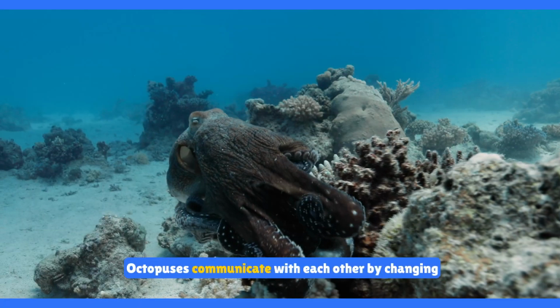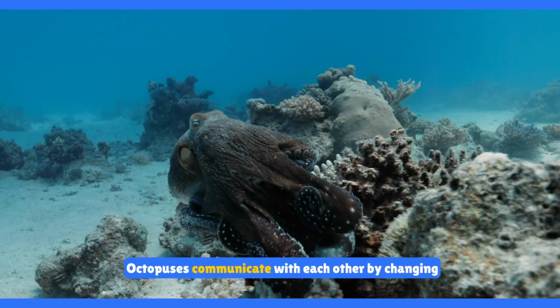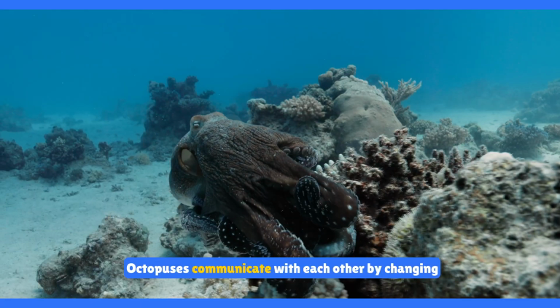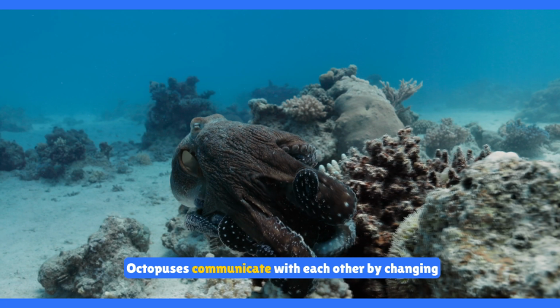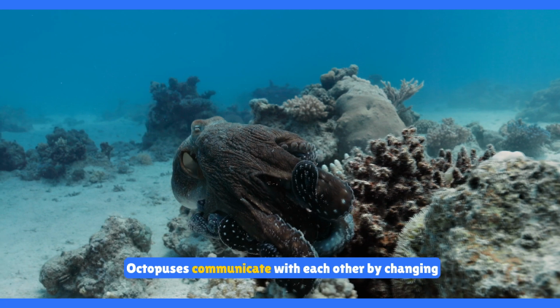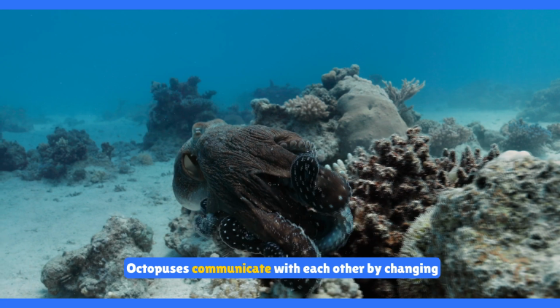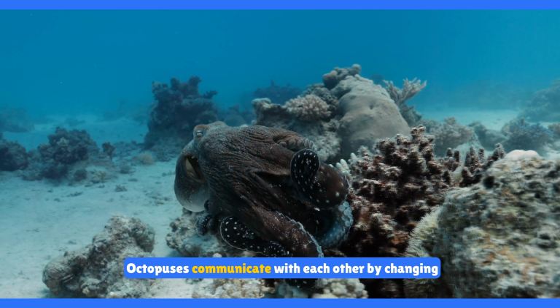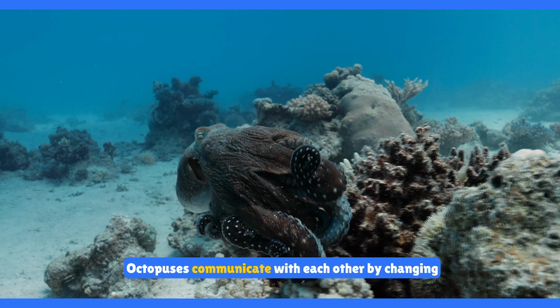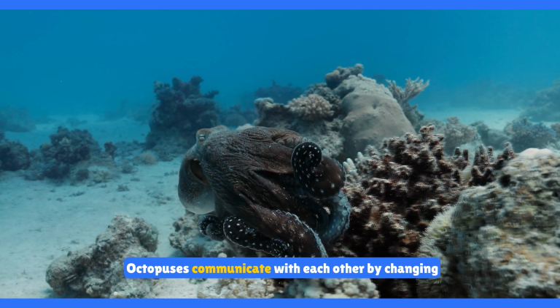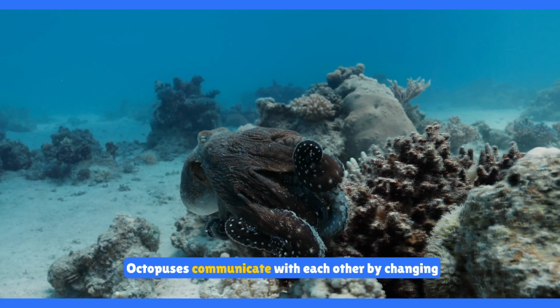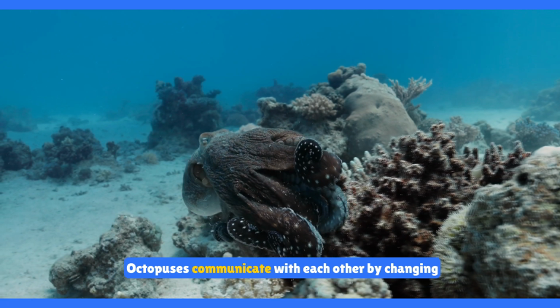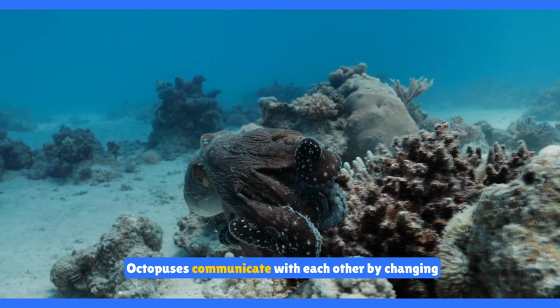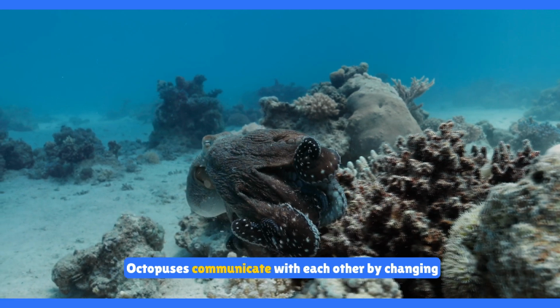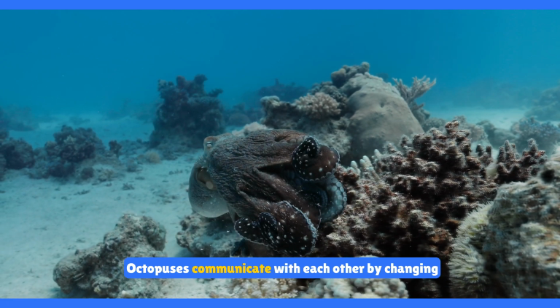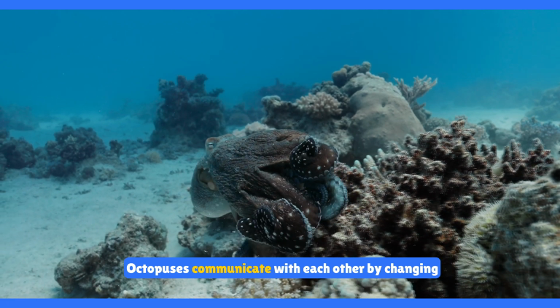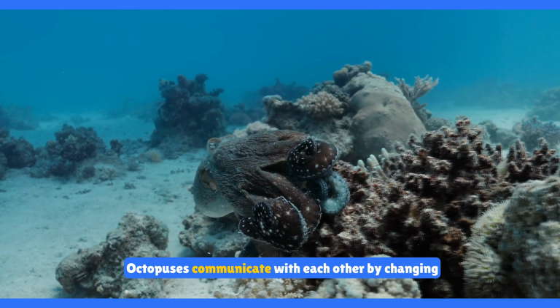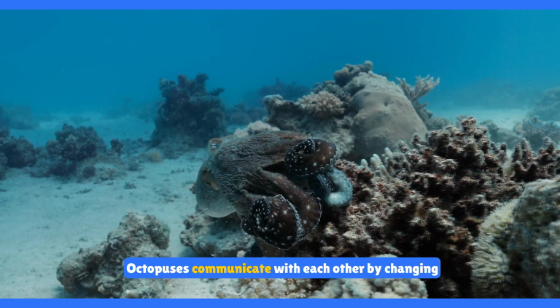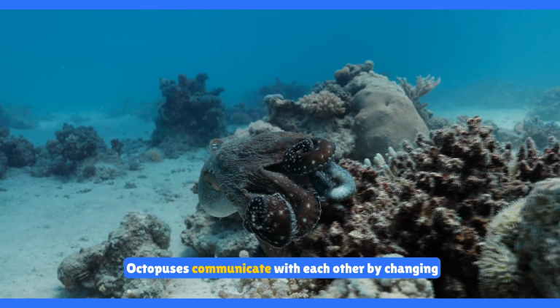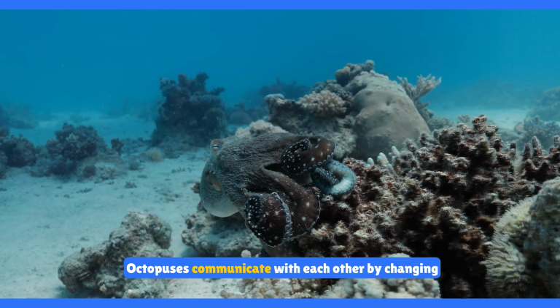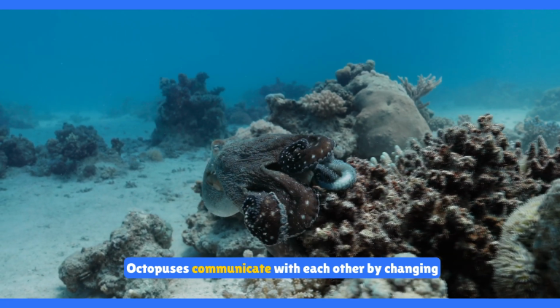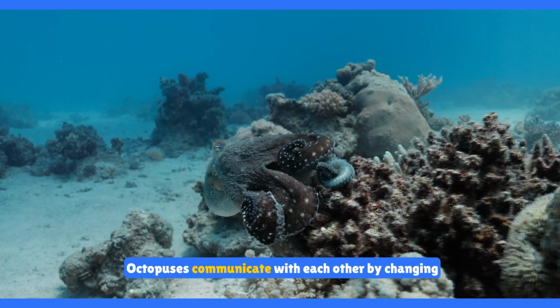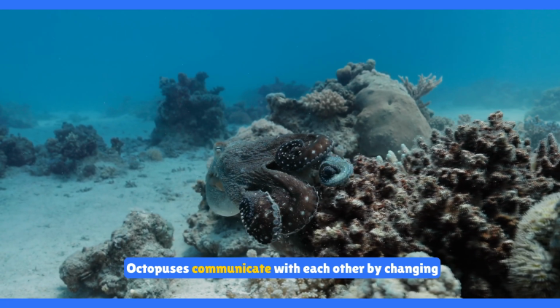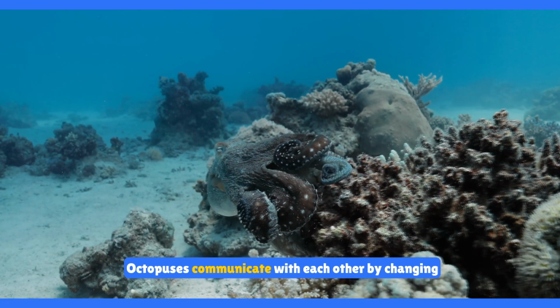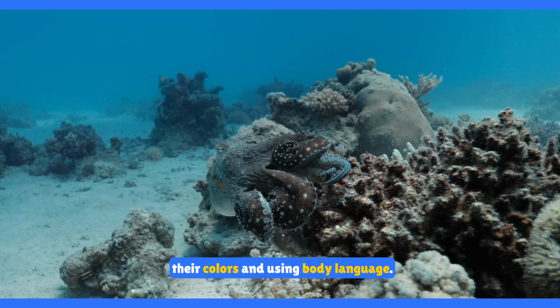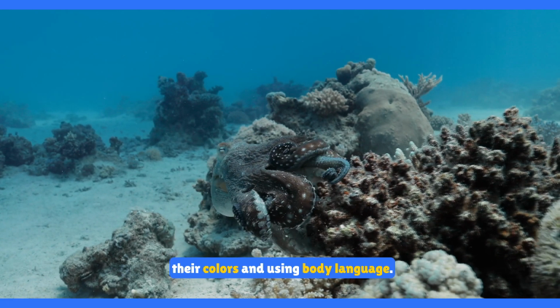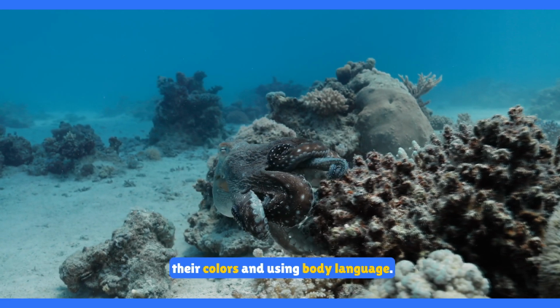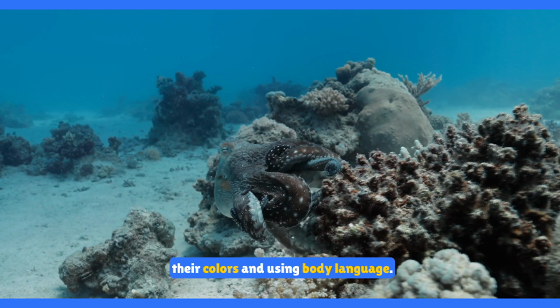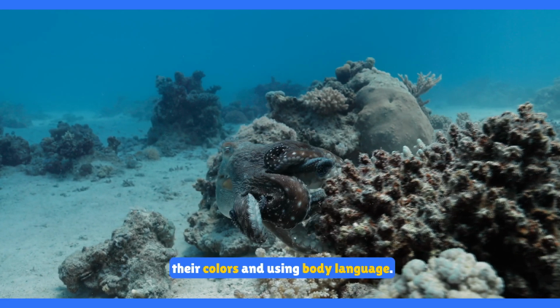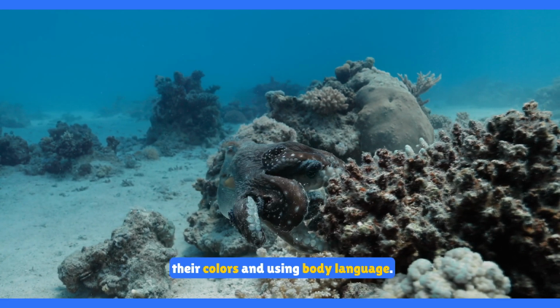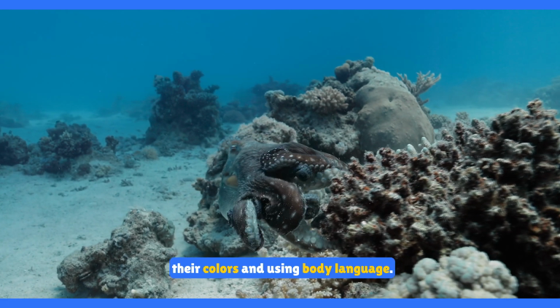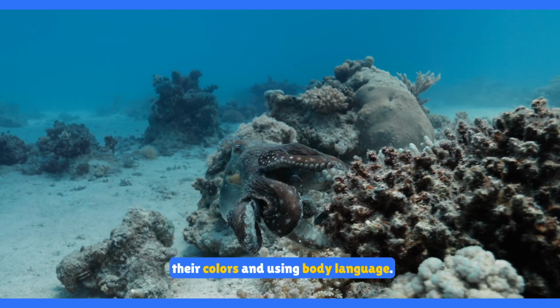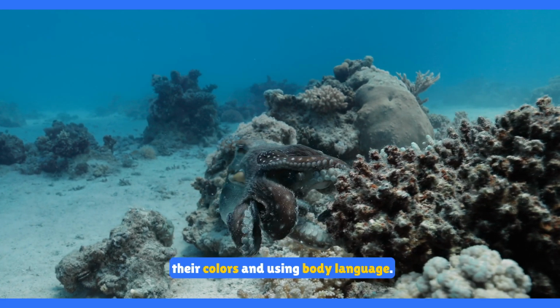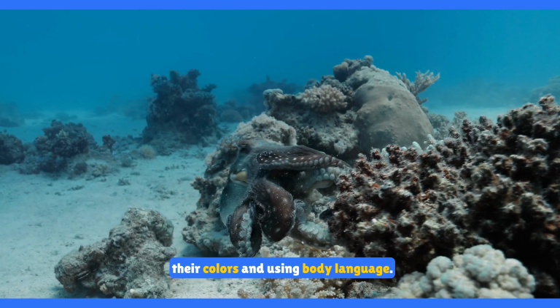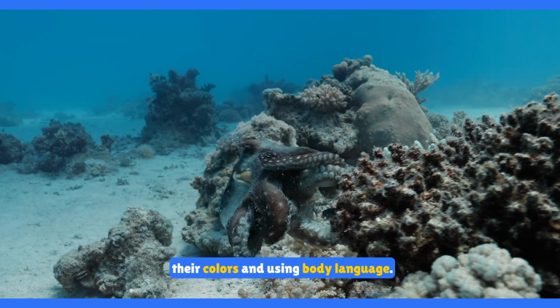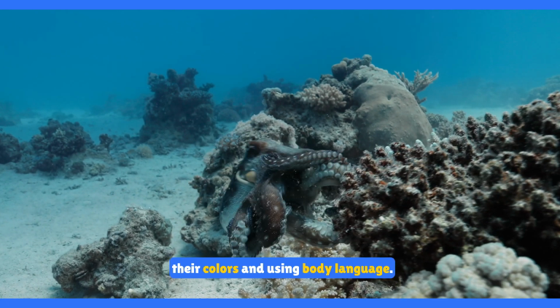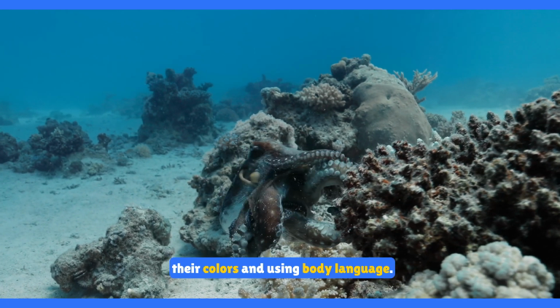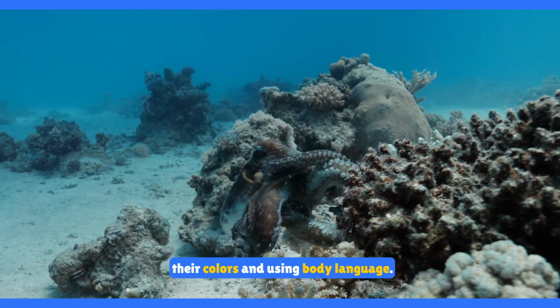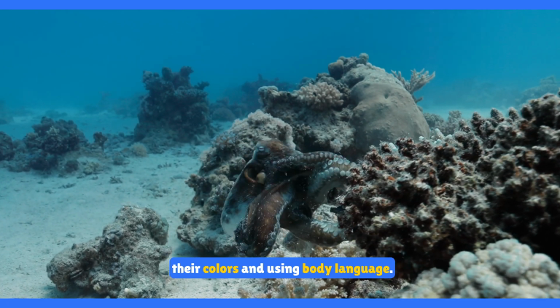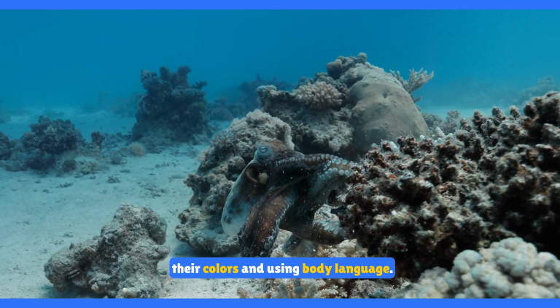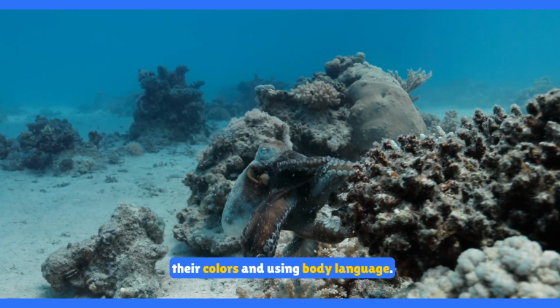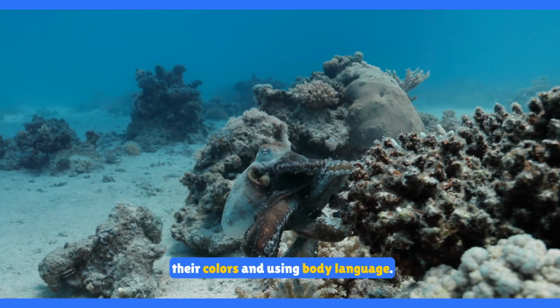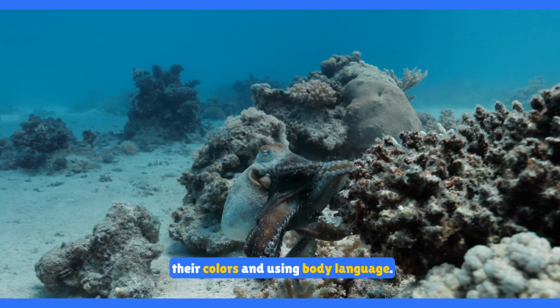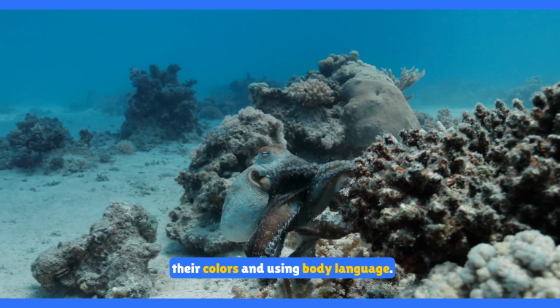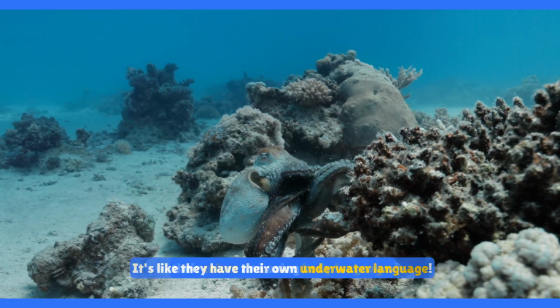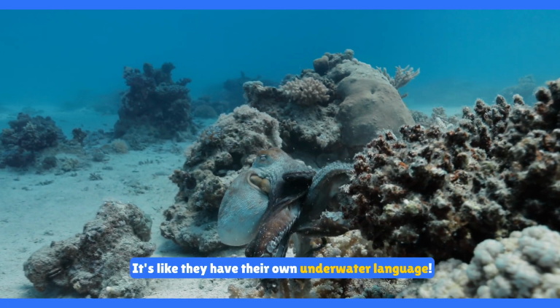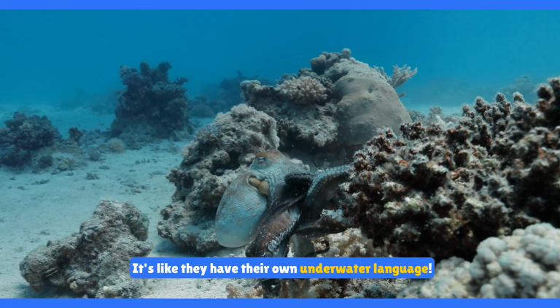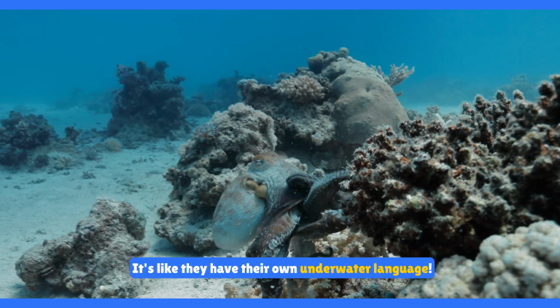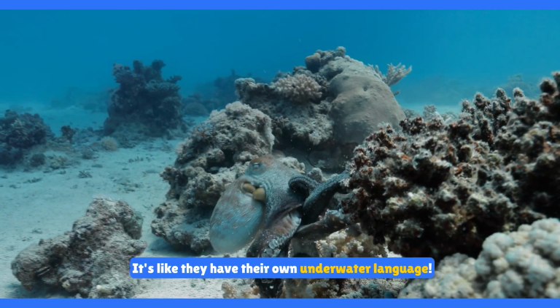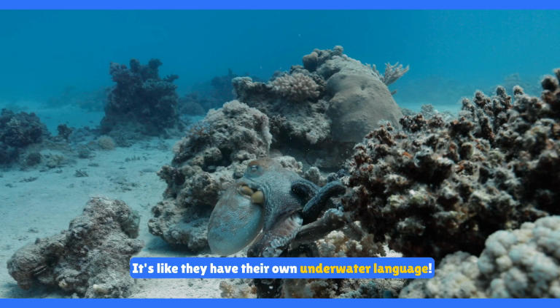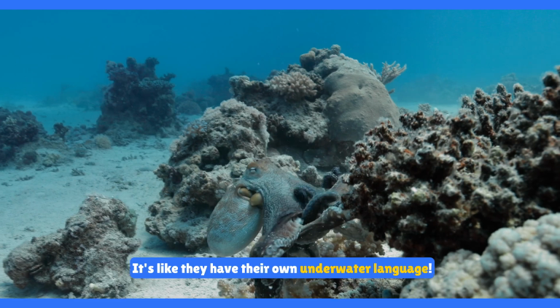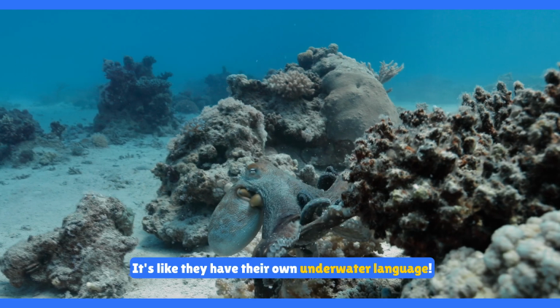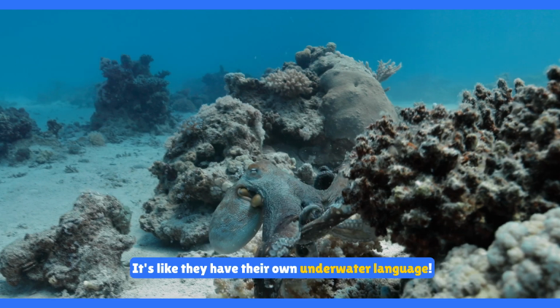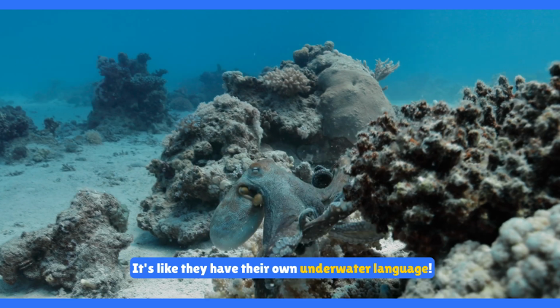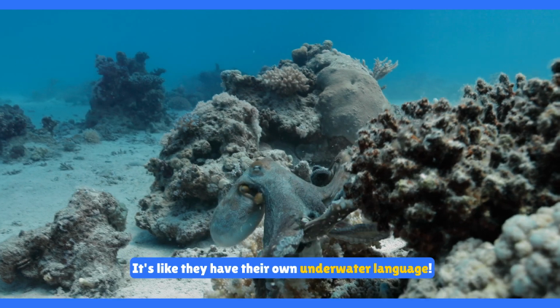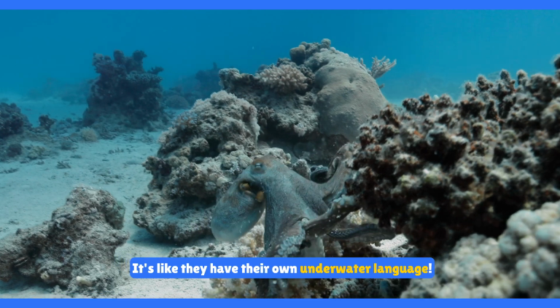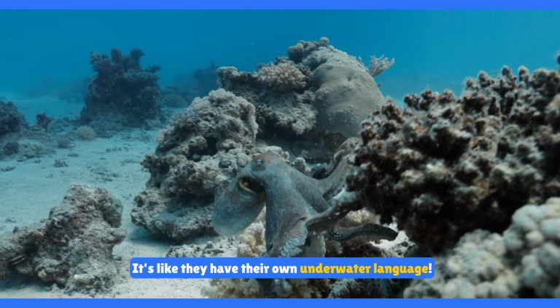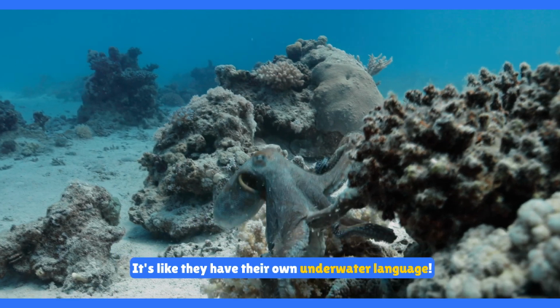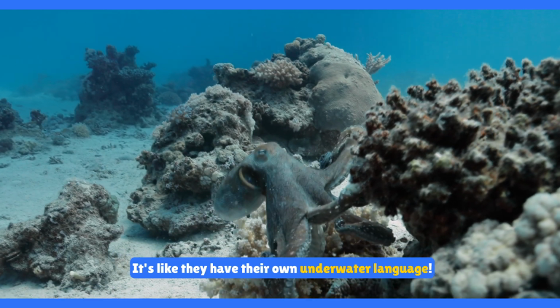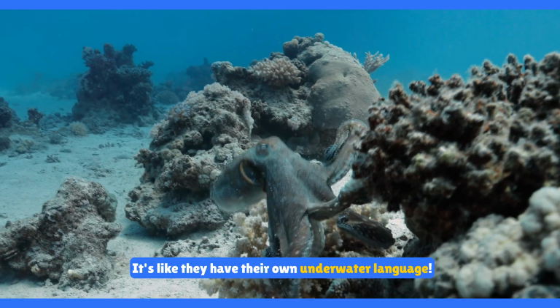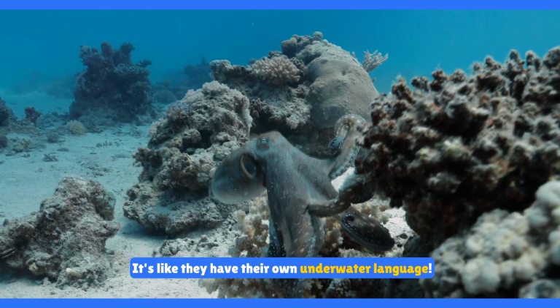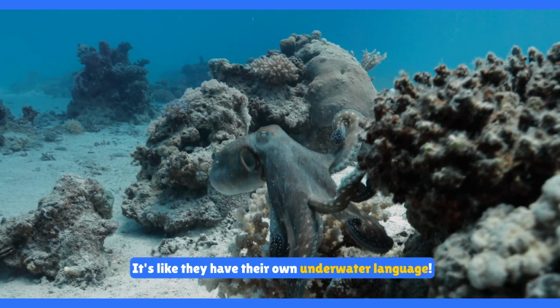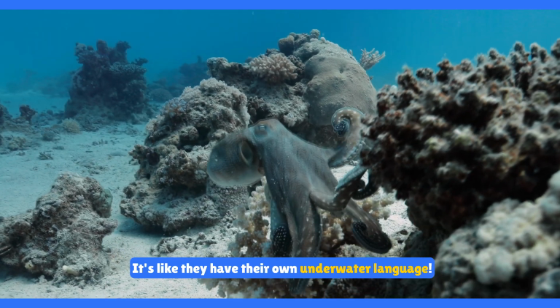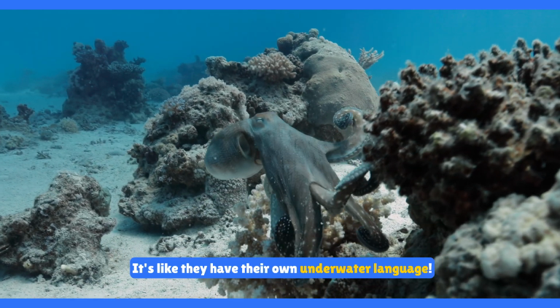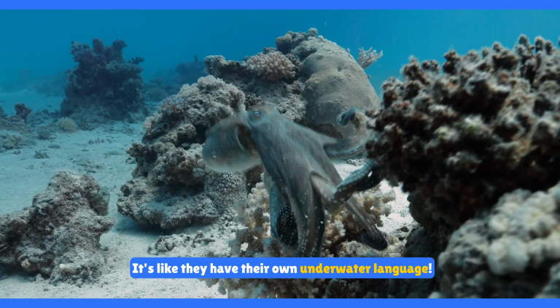Octopuses communicate with each other by changing their colors and using body language. It's like they have their own underwater language.